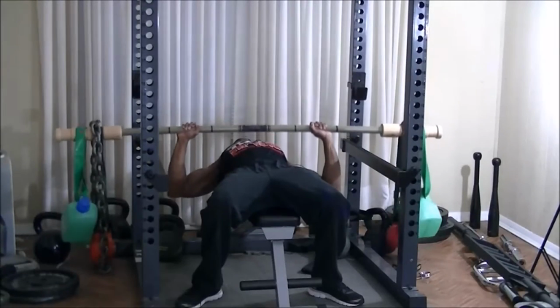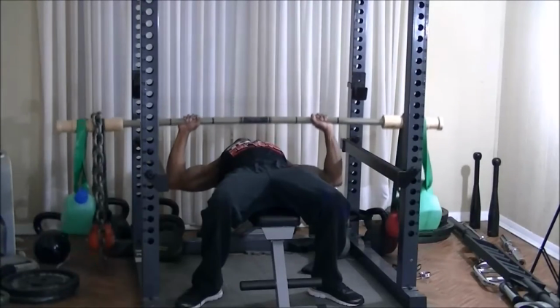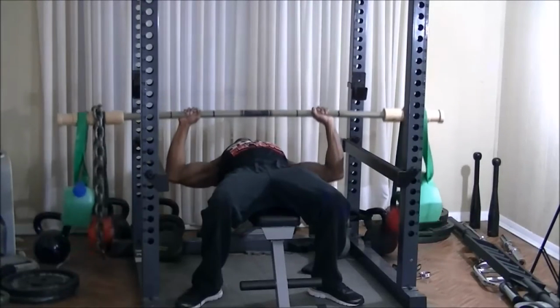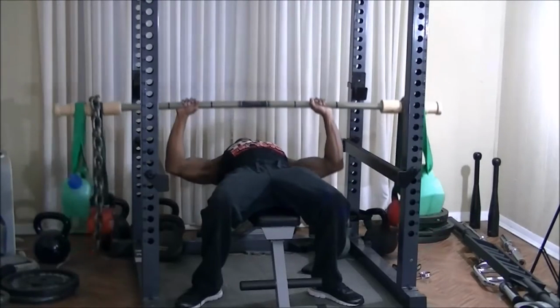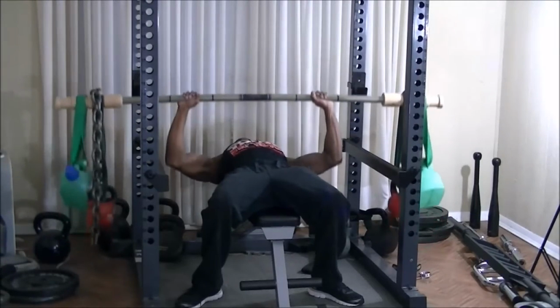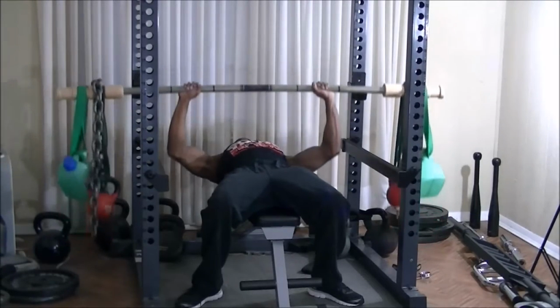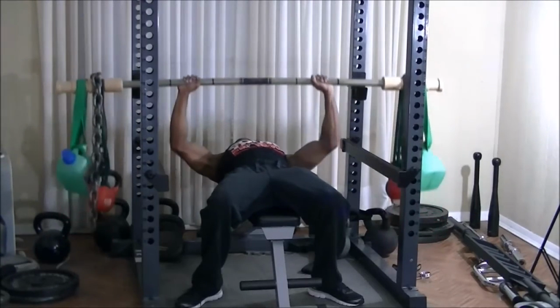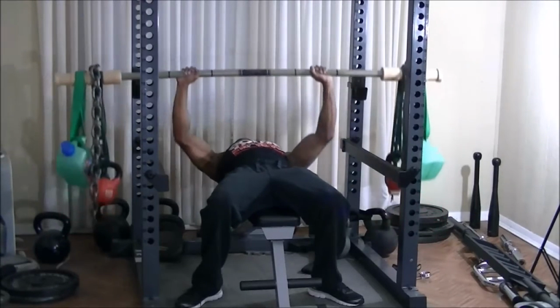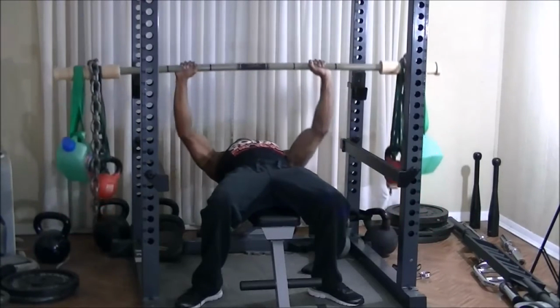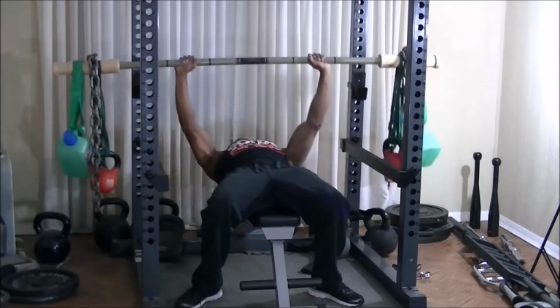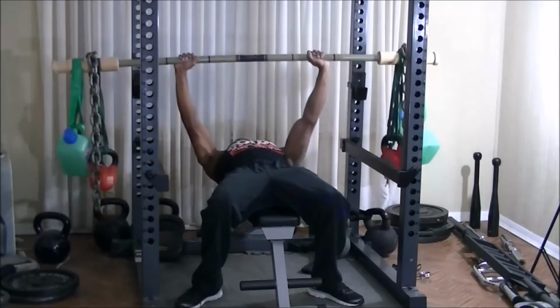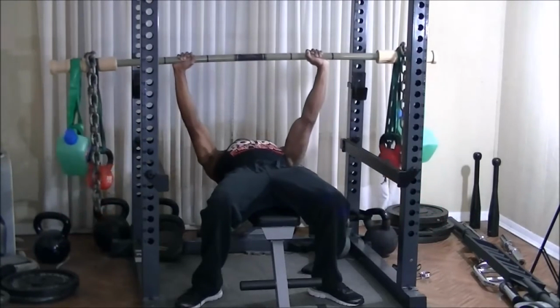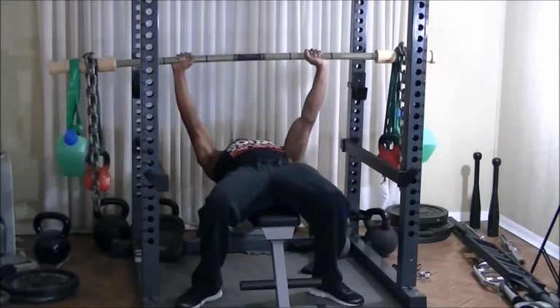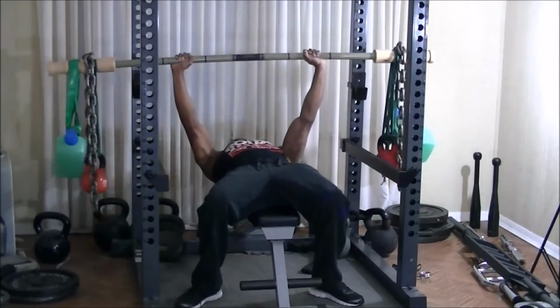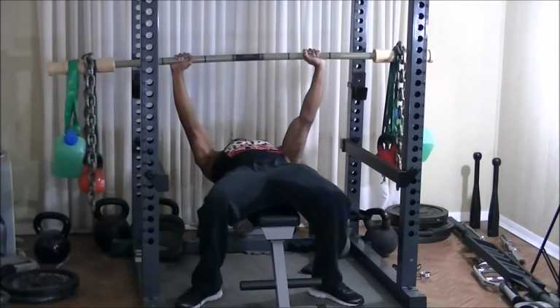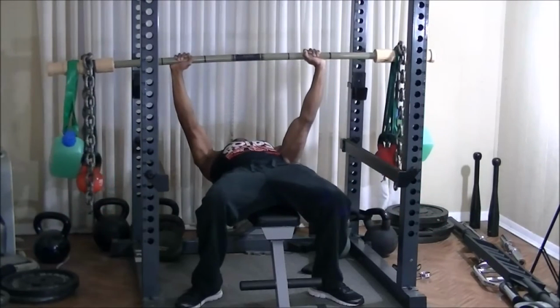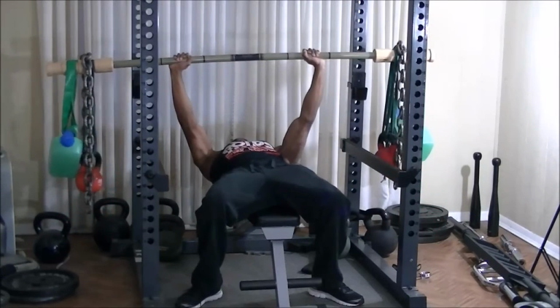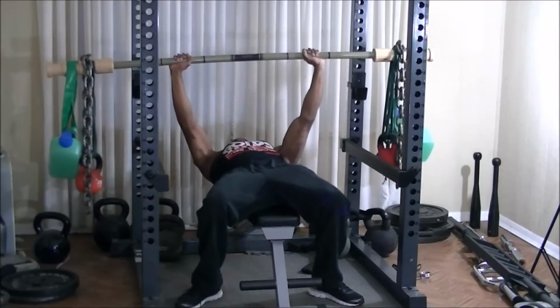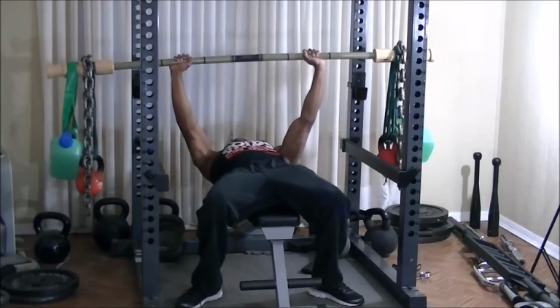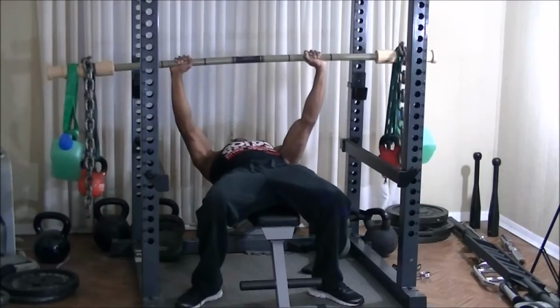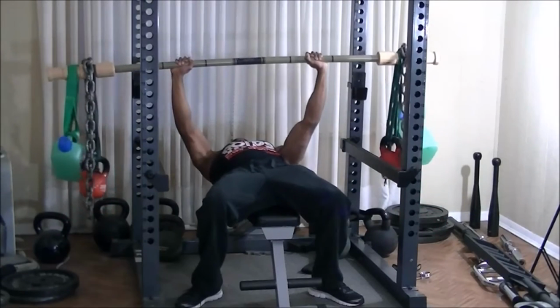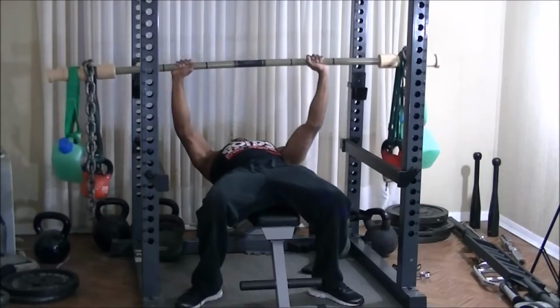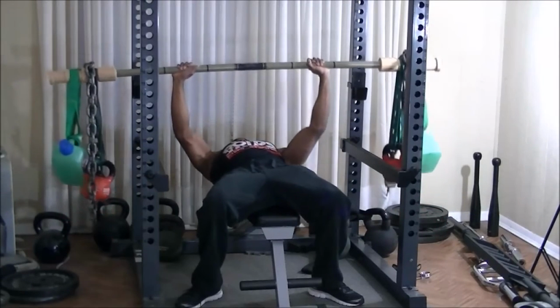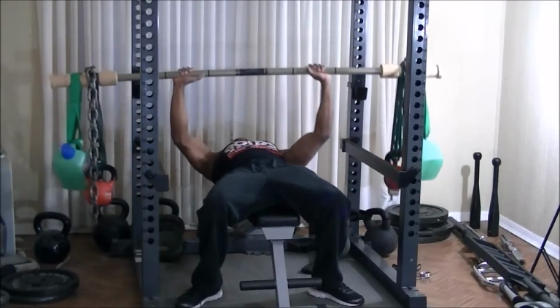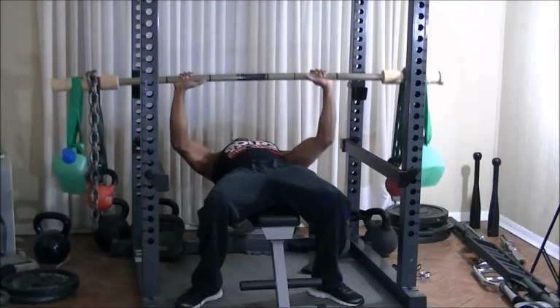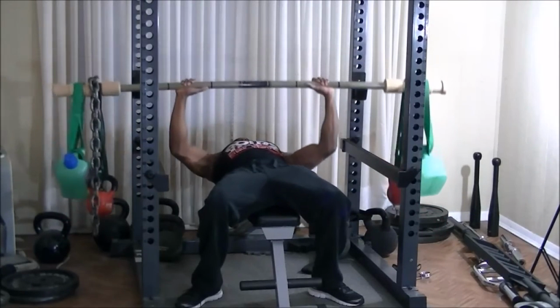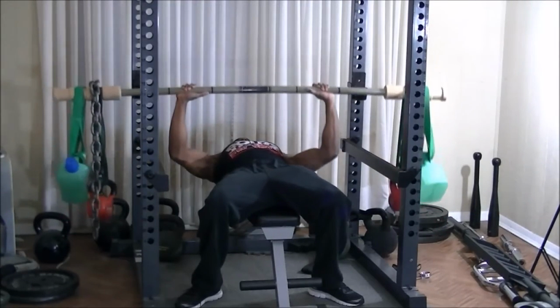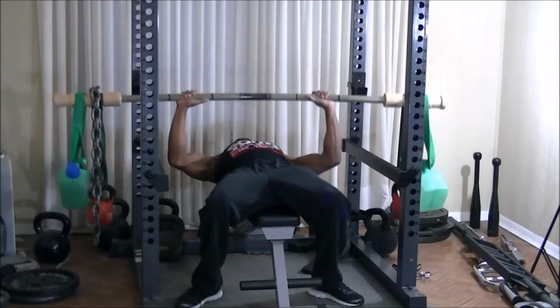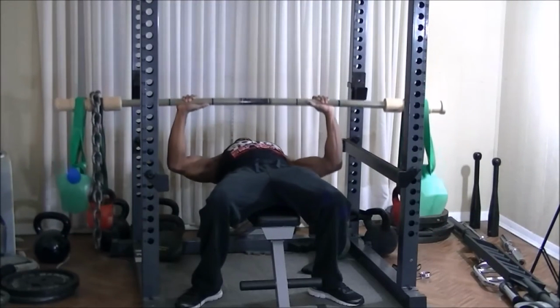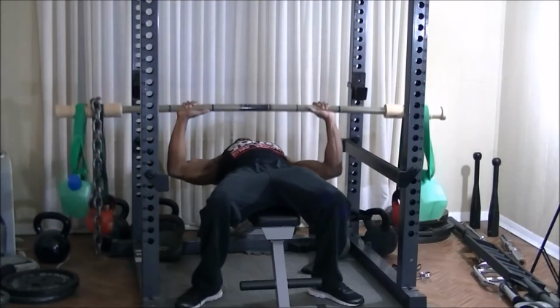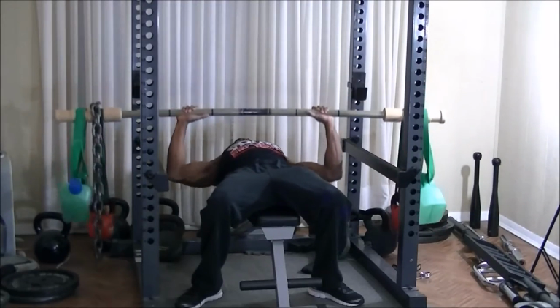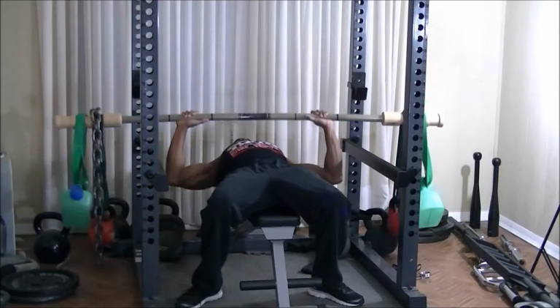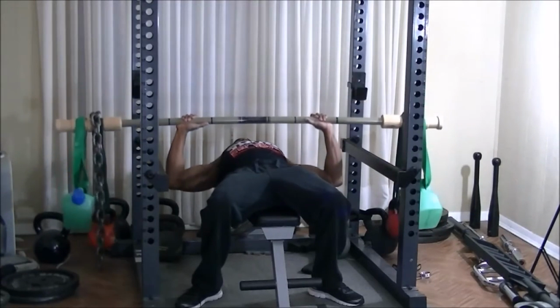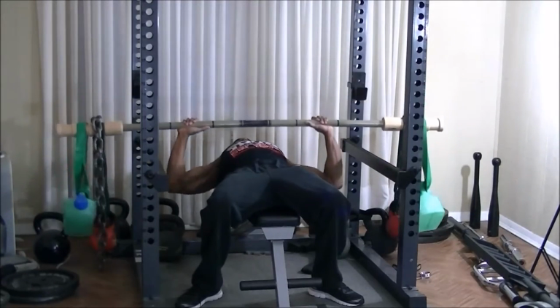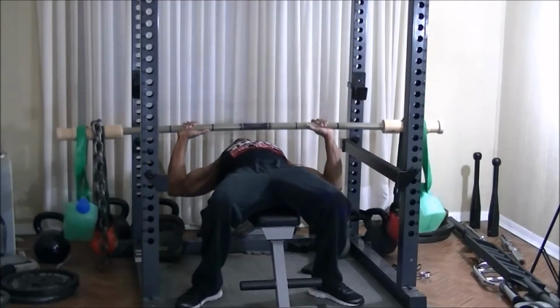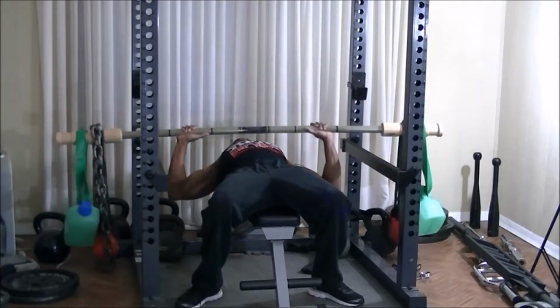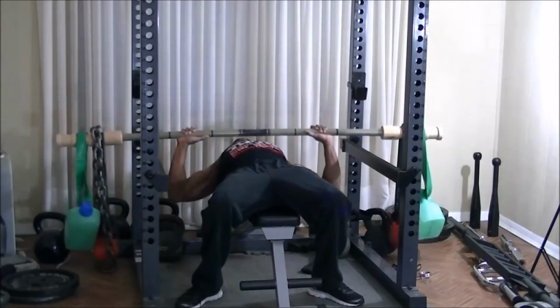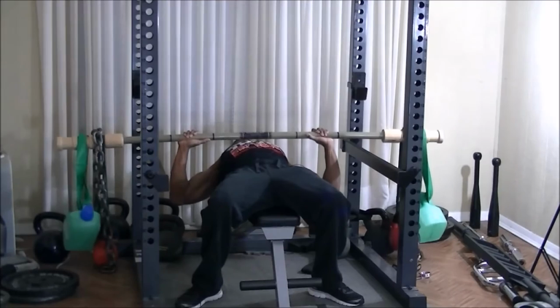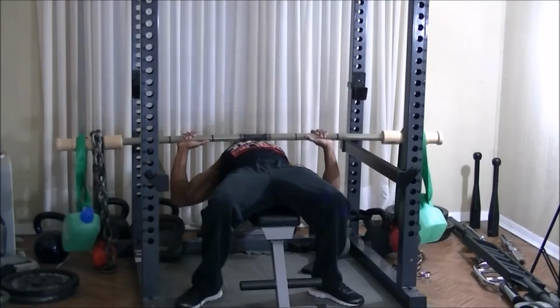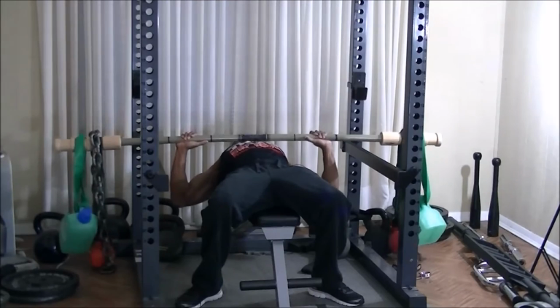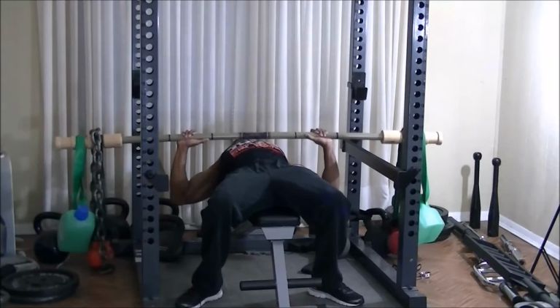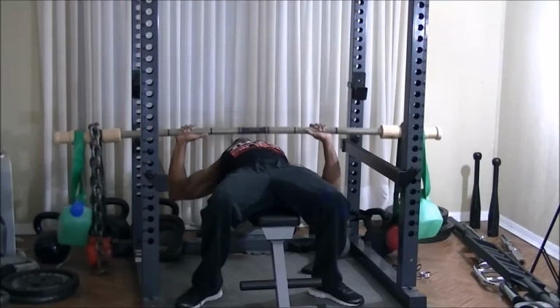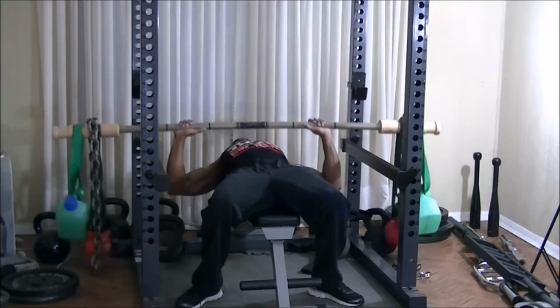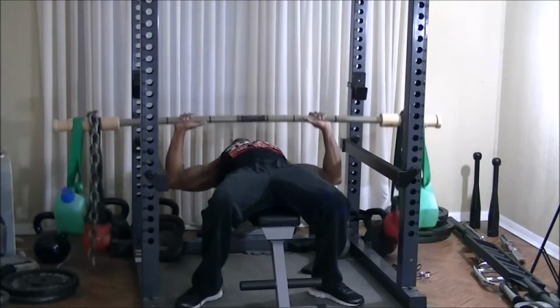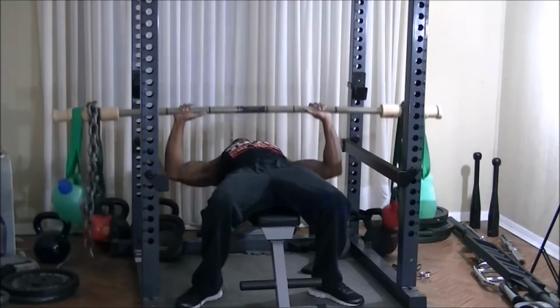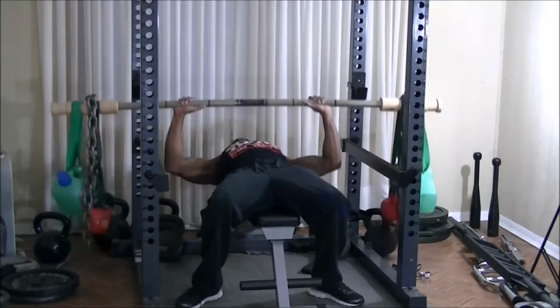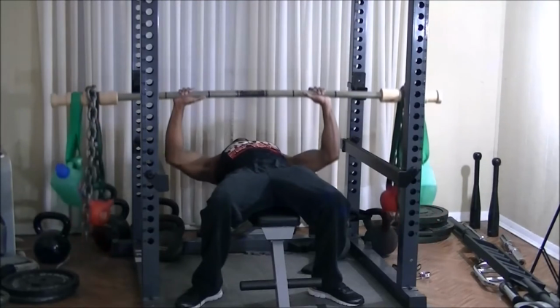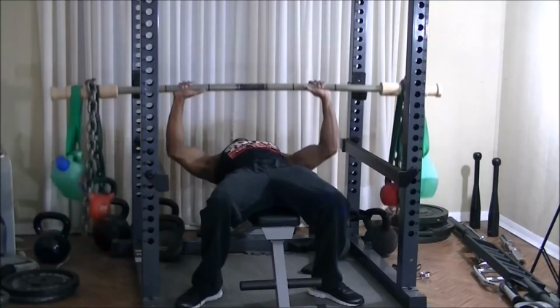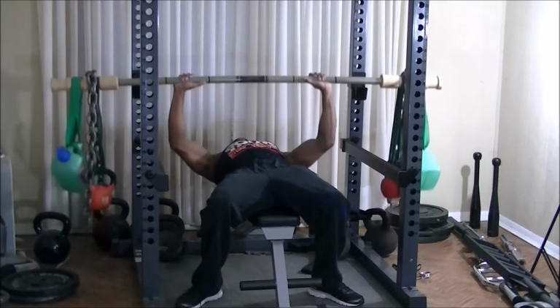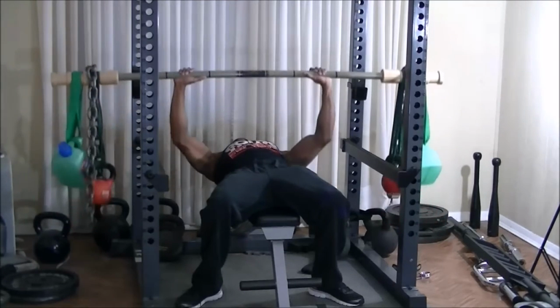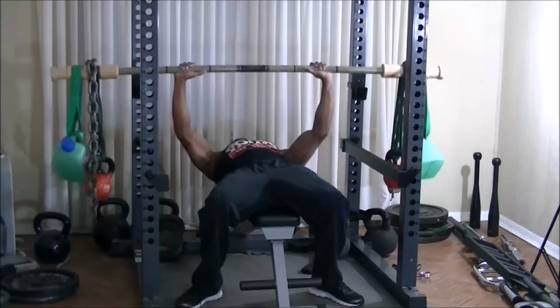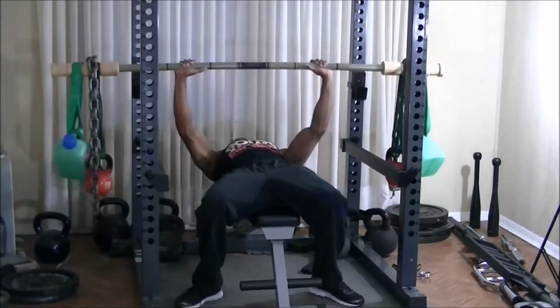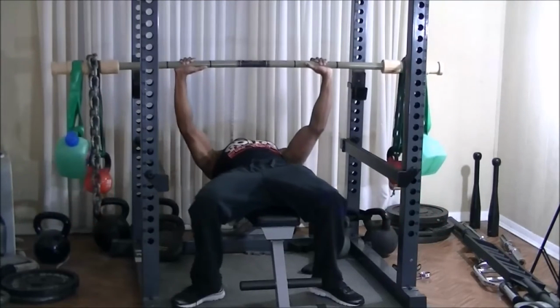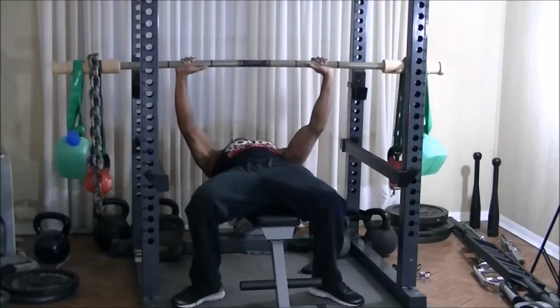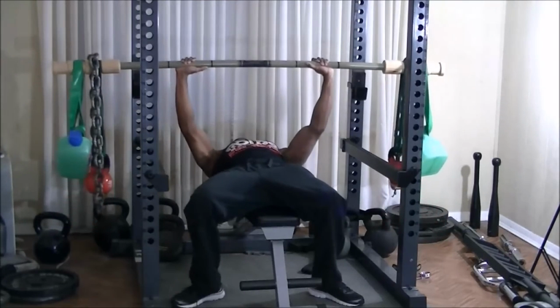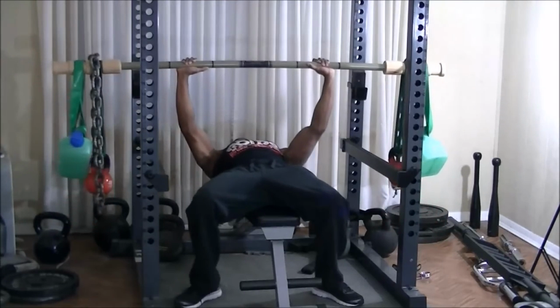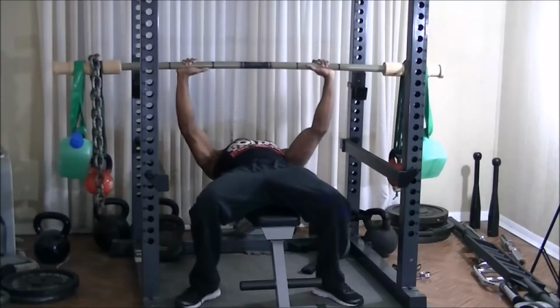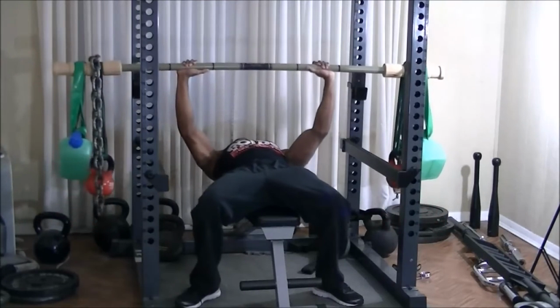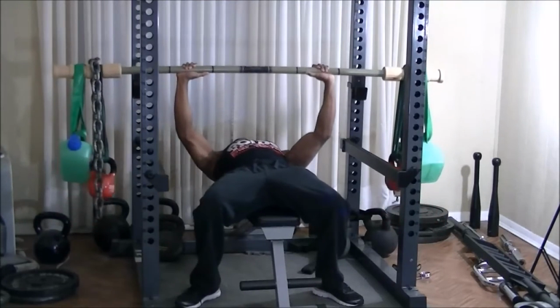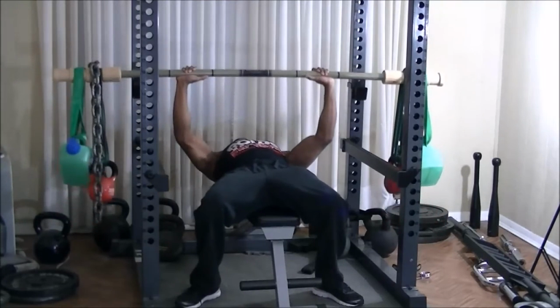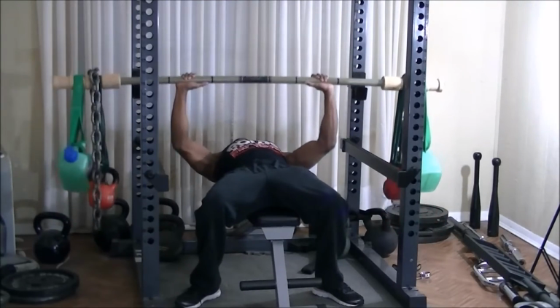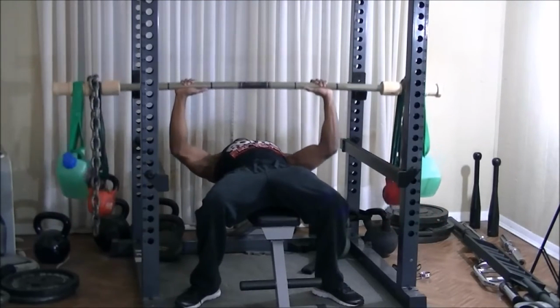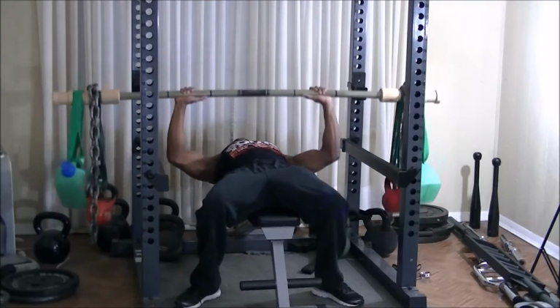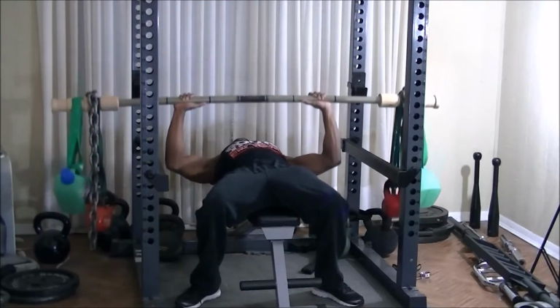This is the training video. I've decided to split up my routine — I'm still going lighter weight with higher reps.